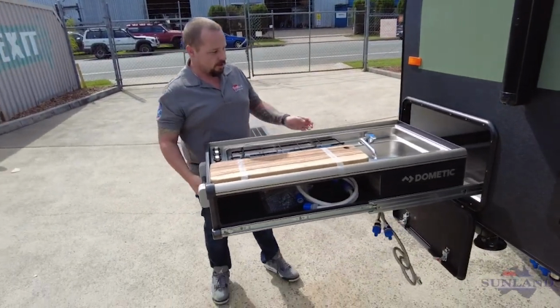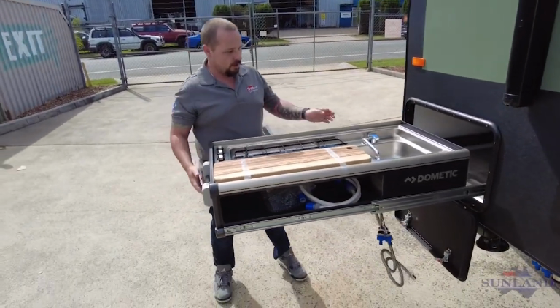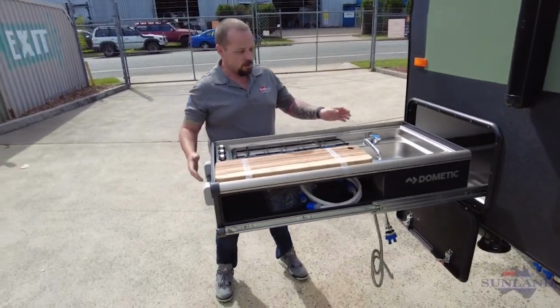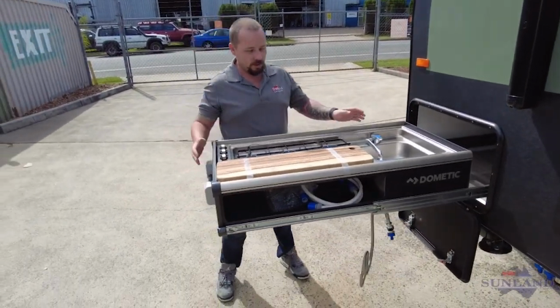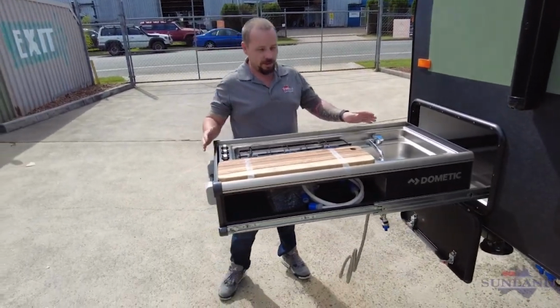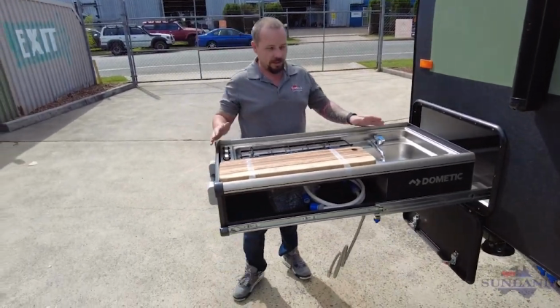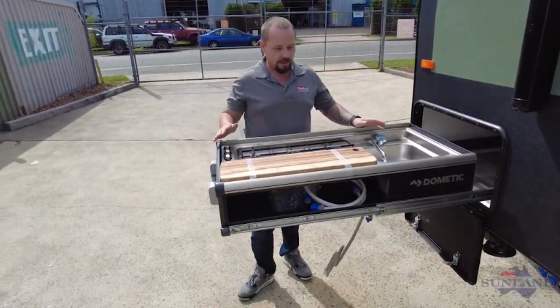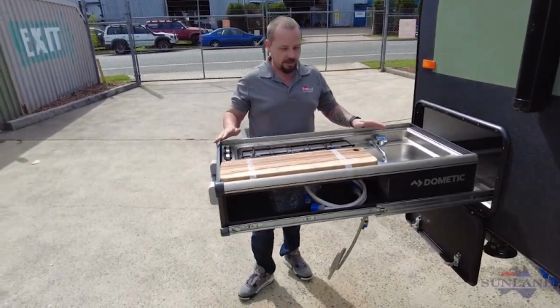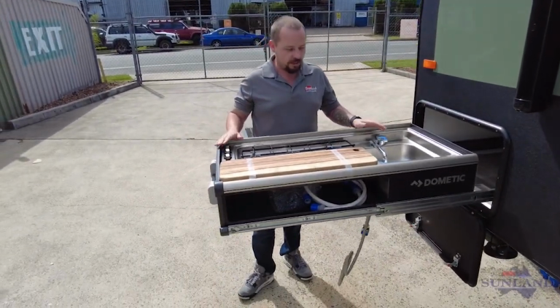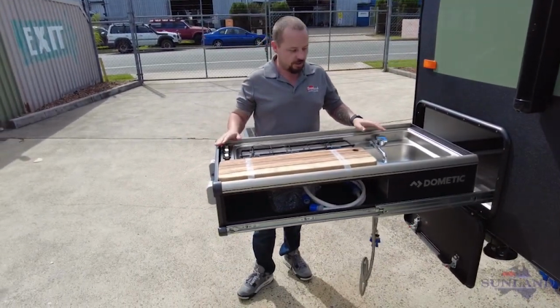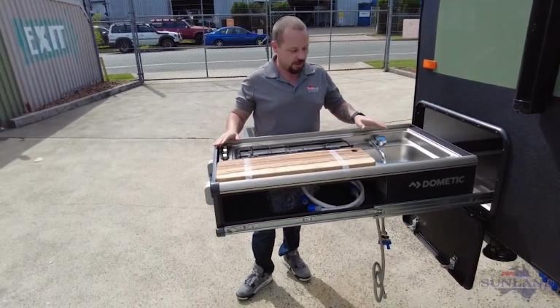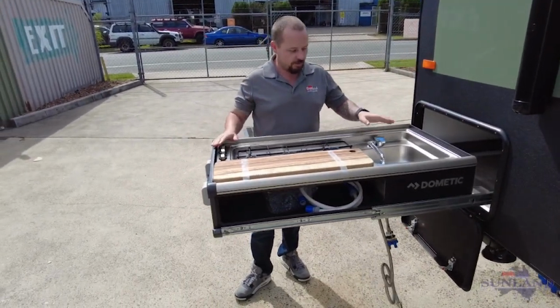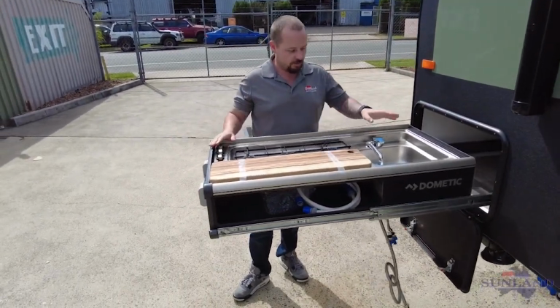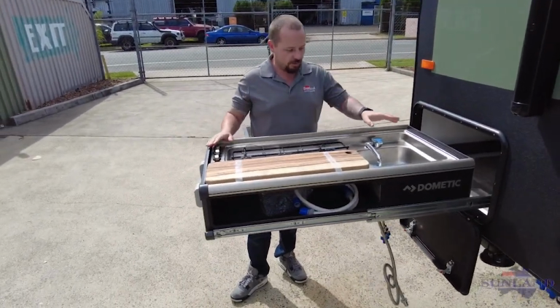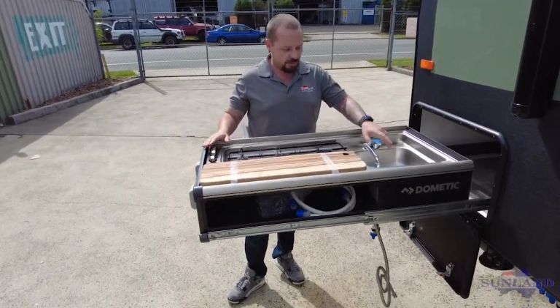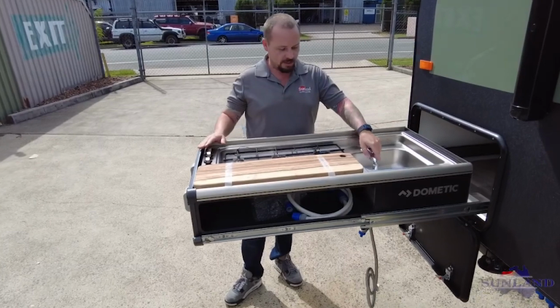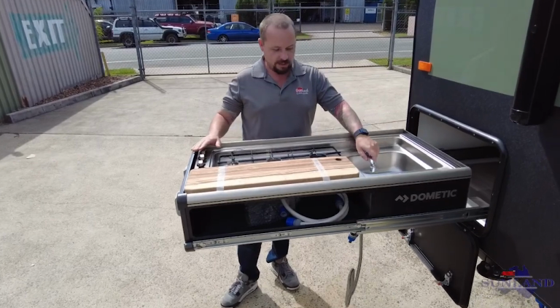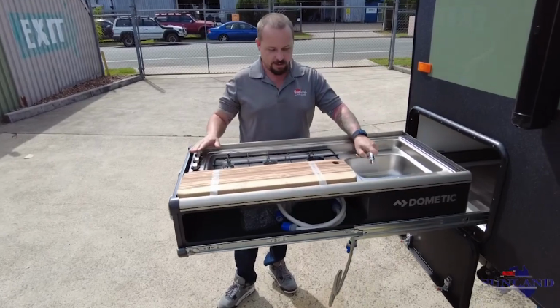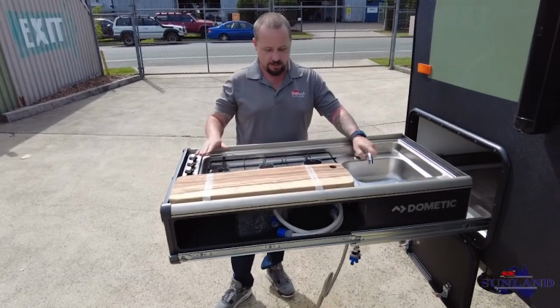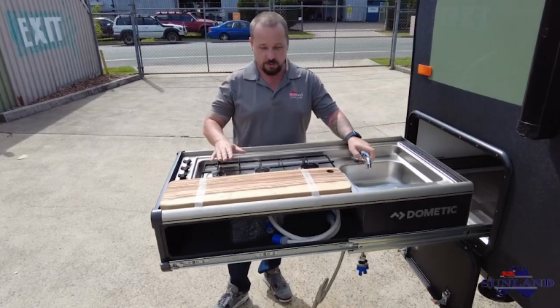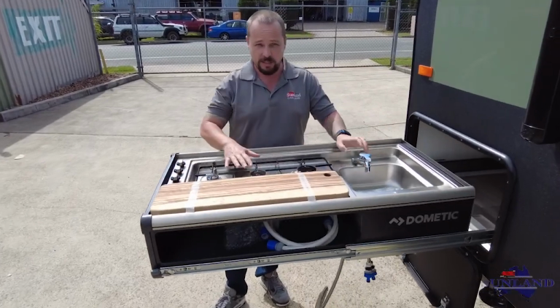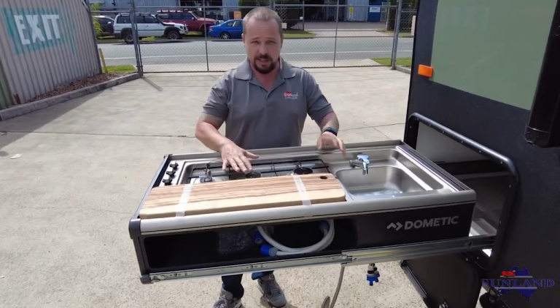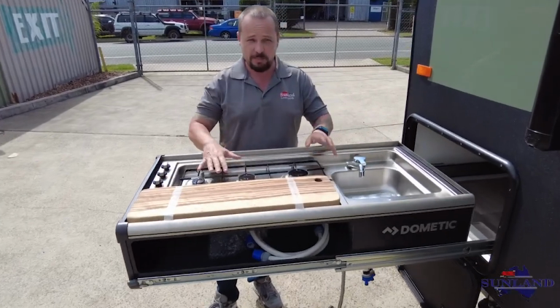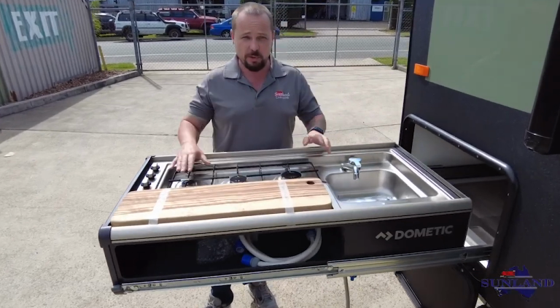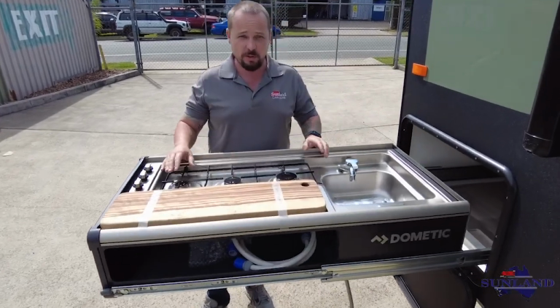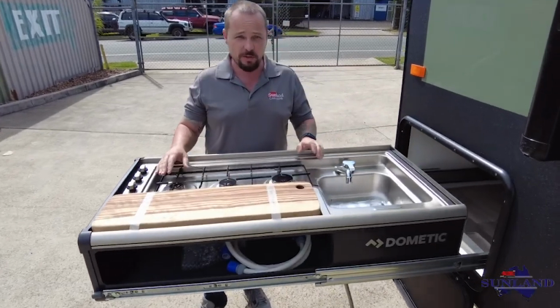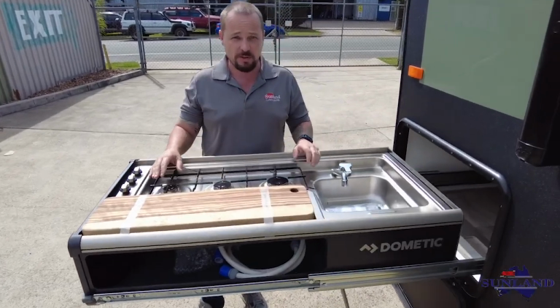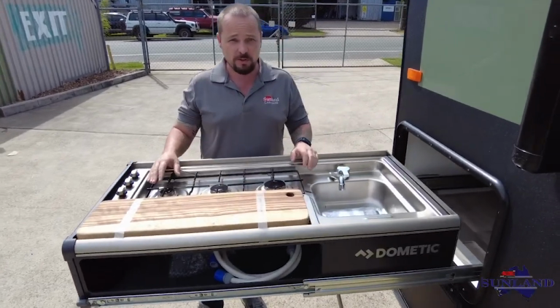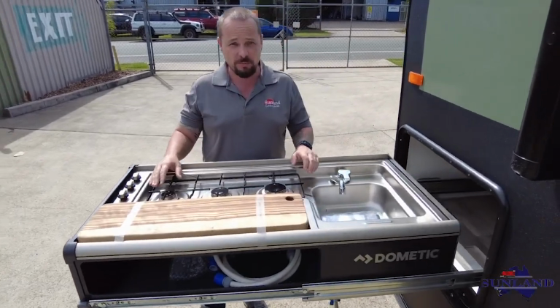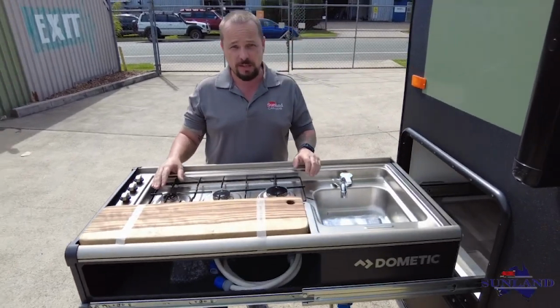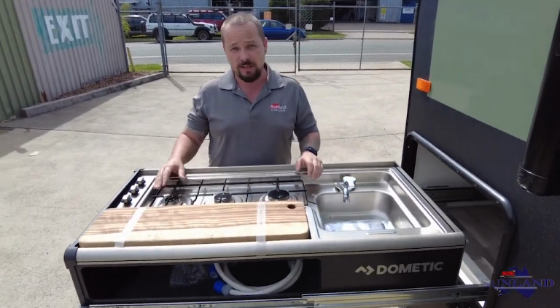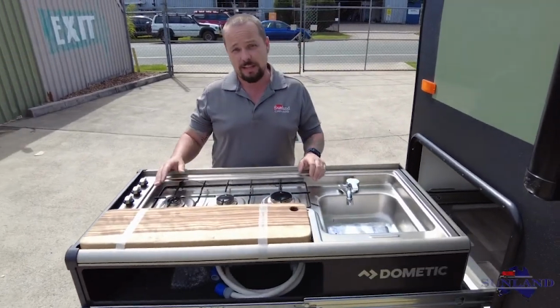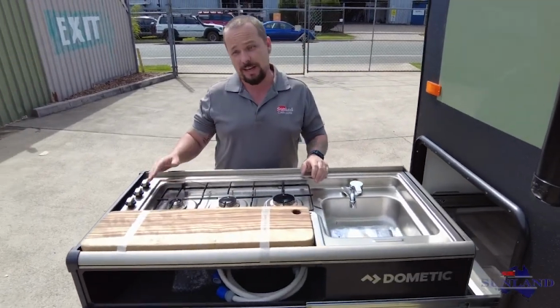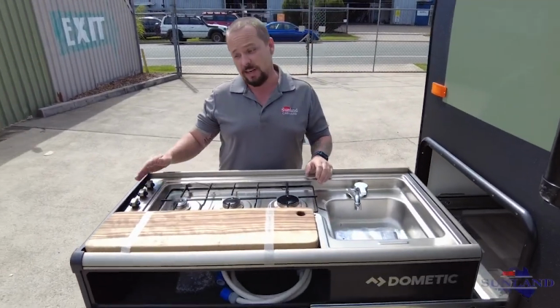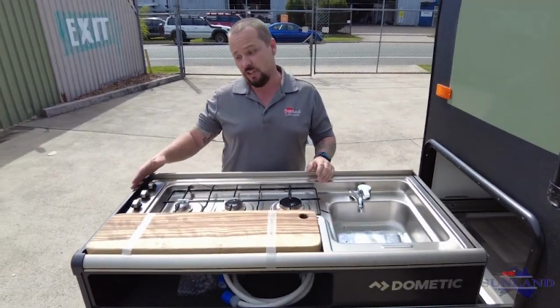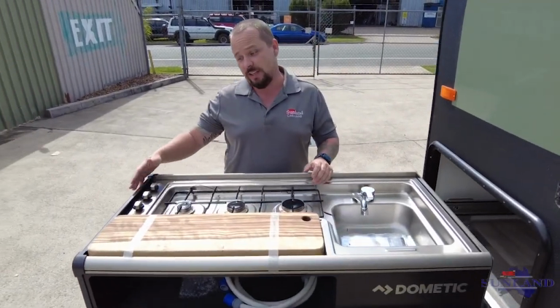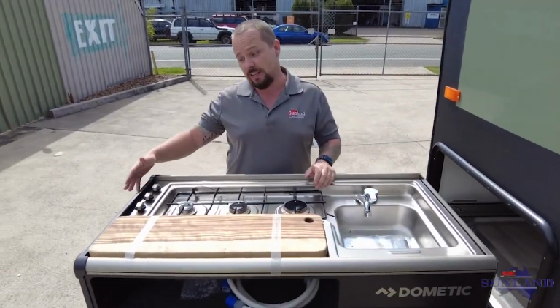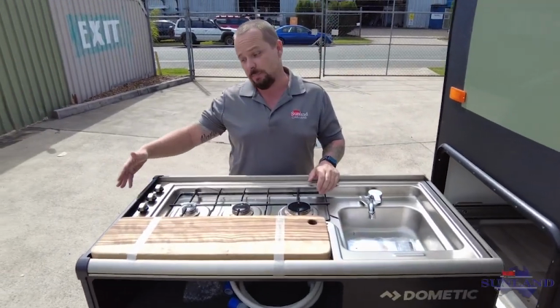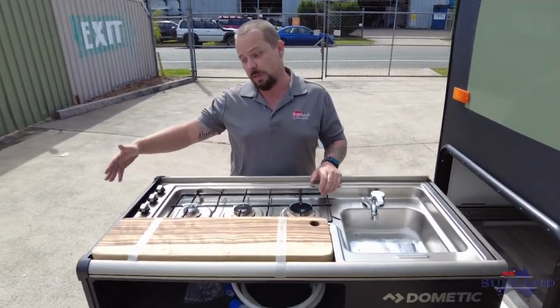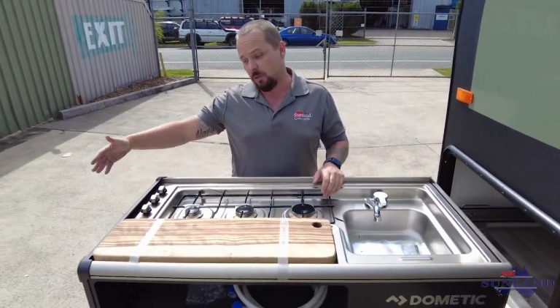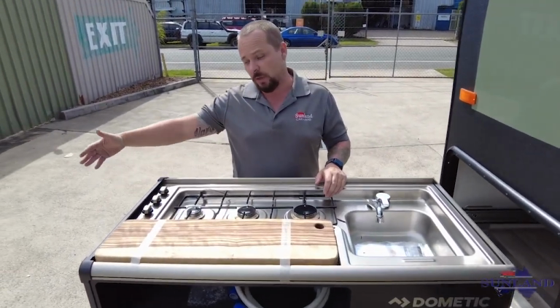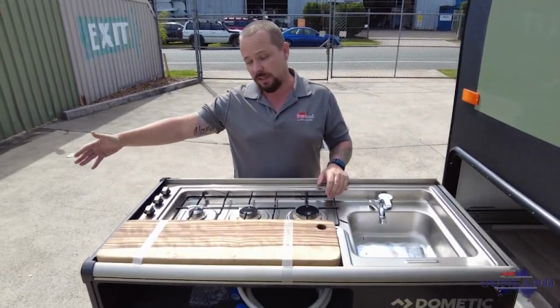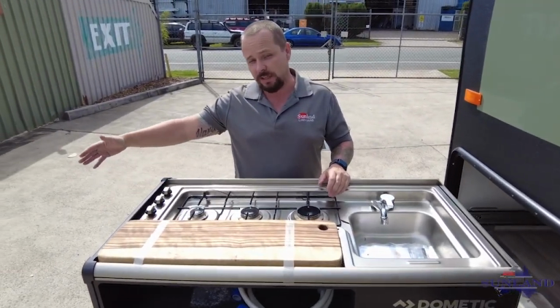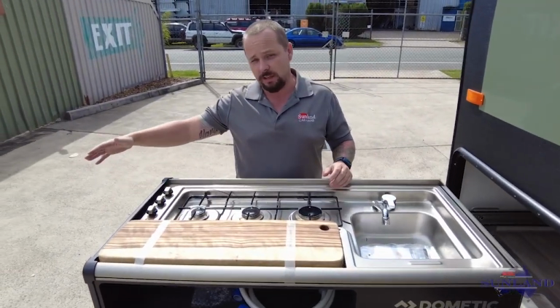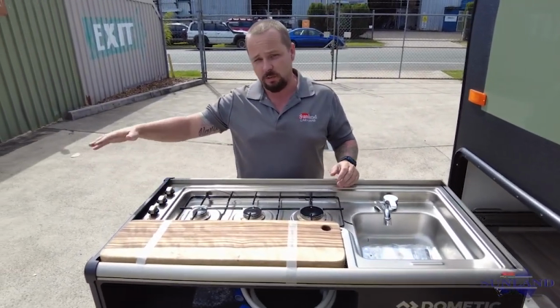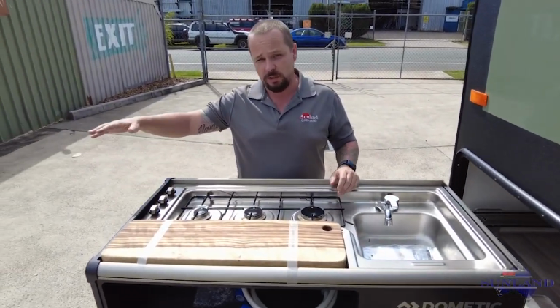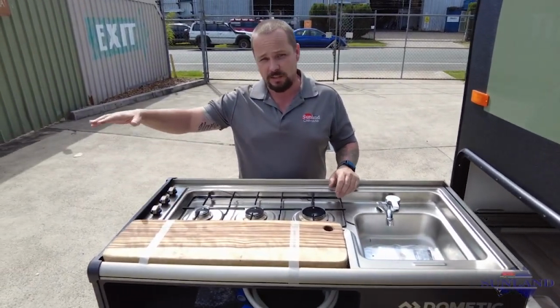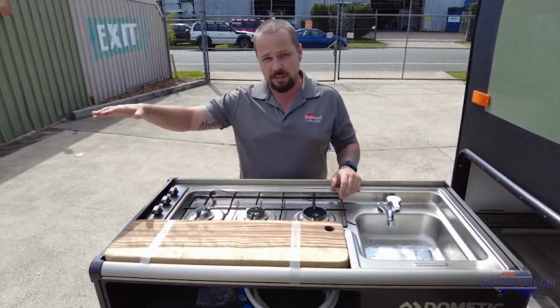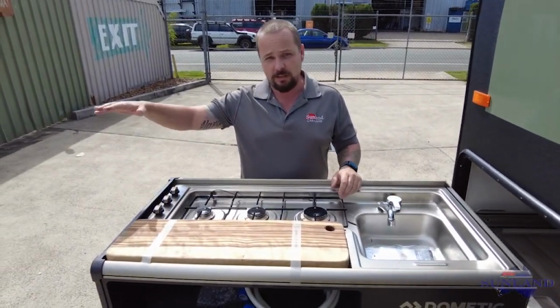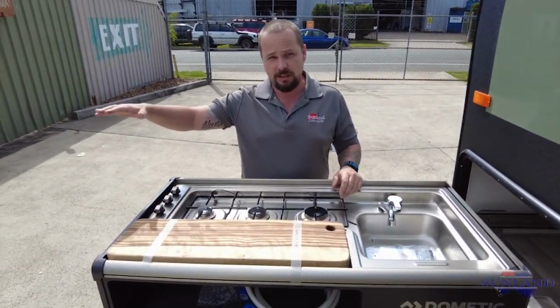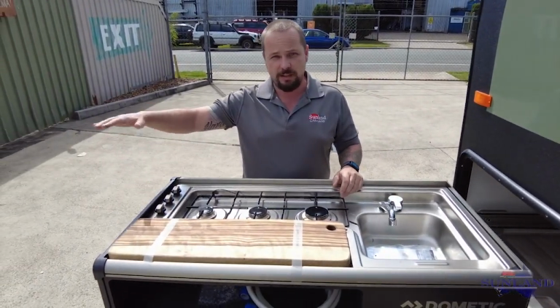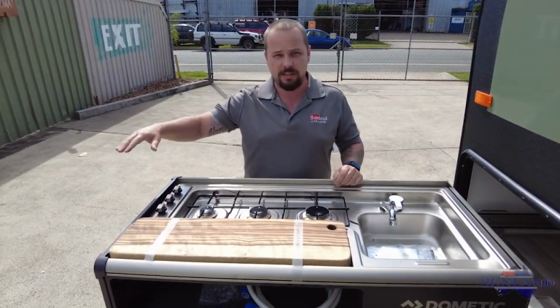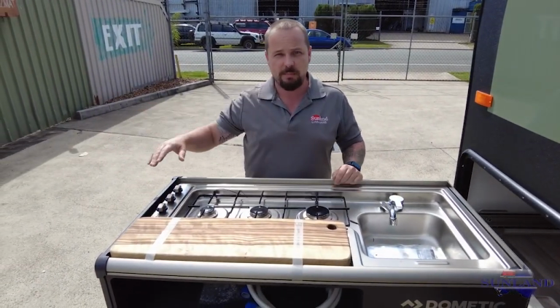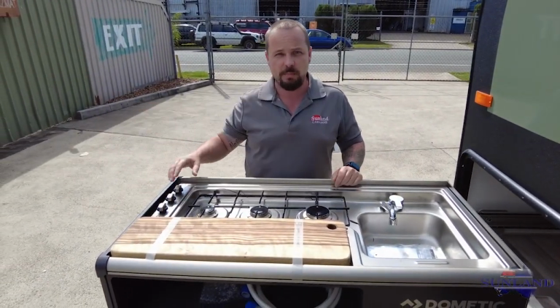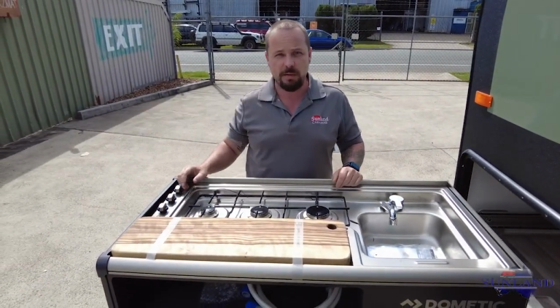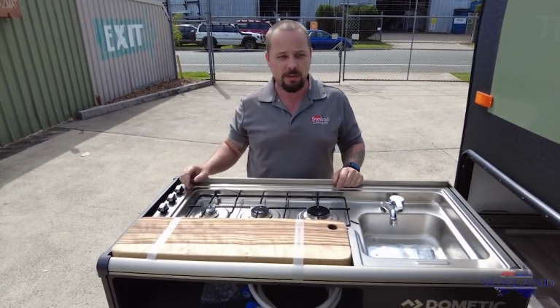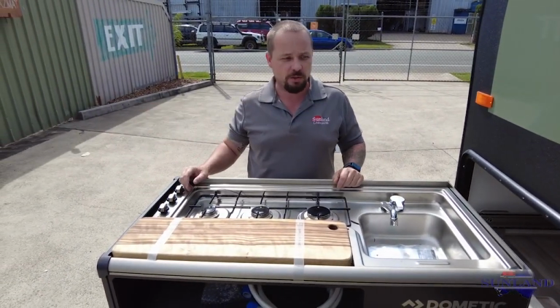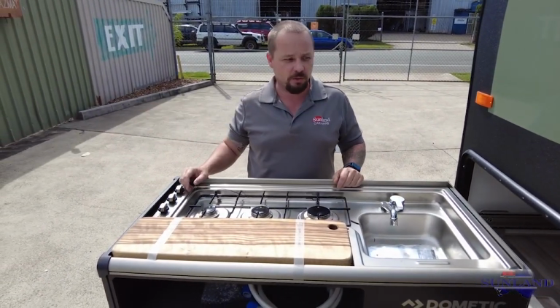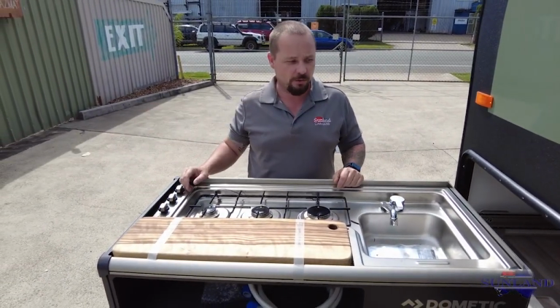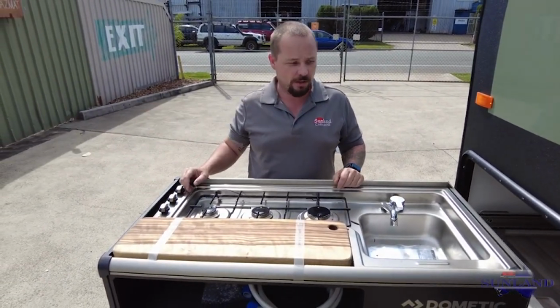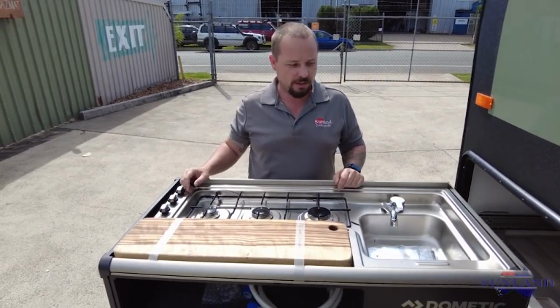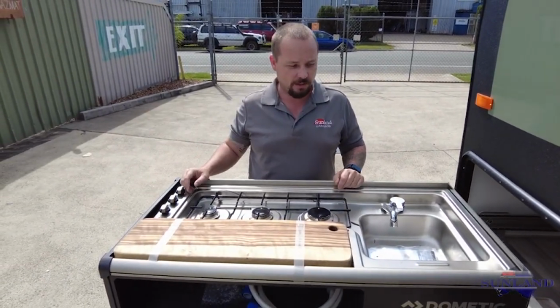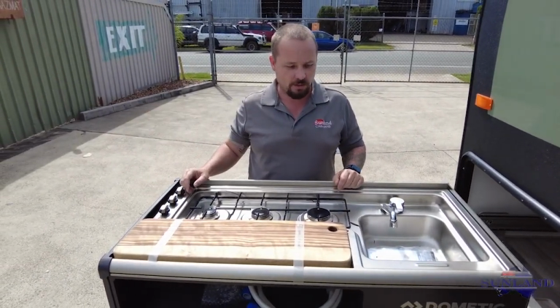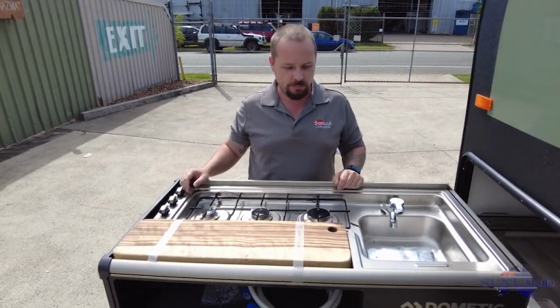This high quality kitchen comes with a sink and three gas burners. You can actually get a bigger one again if you want to sit a separate barbecue on the outside.